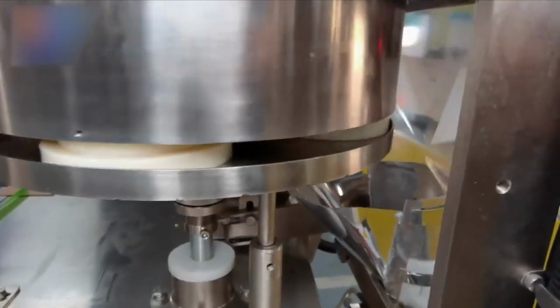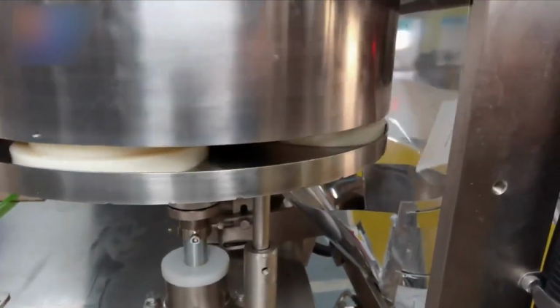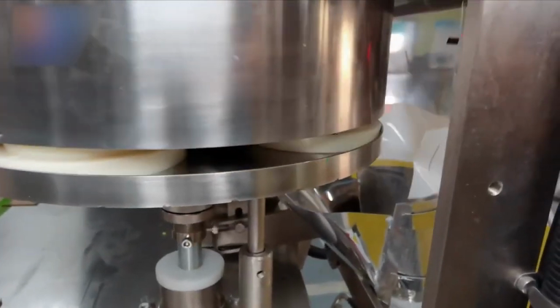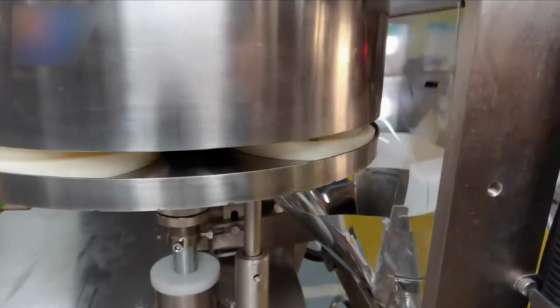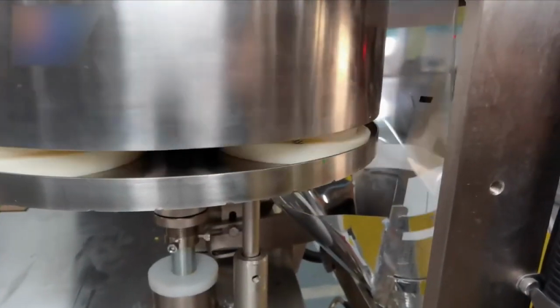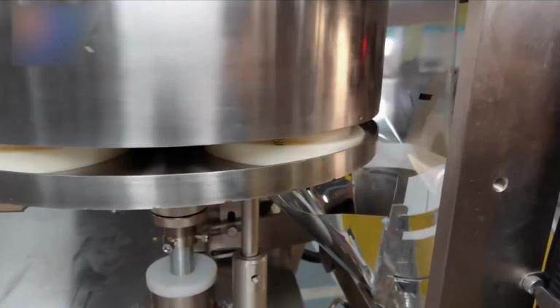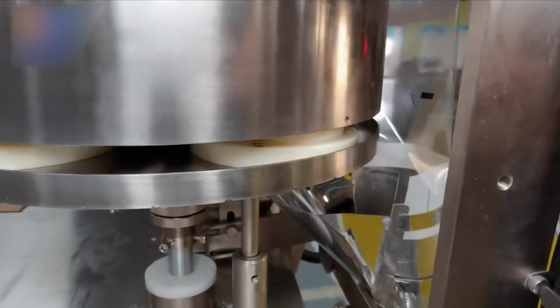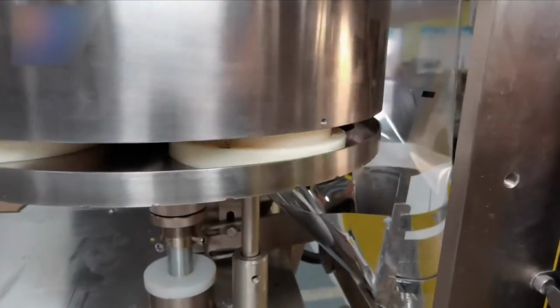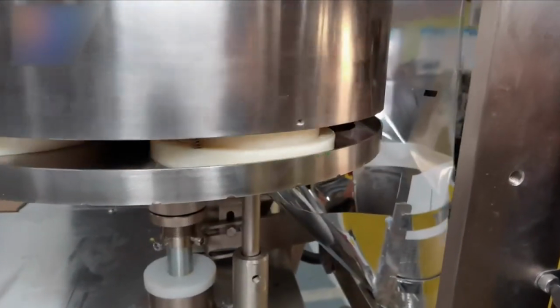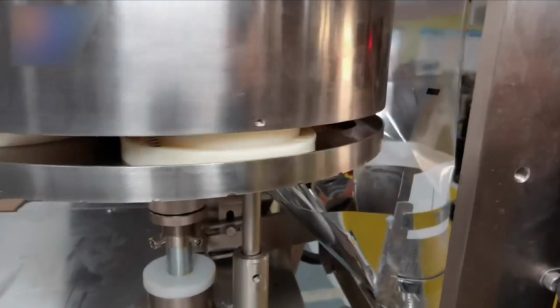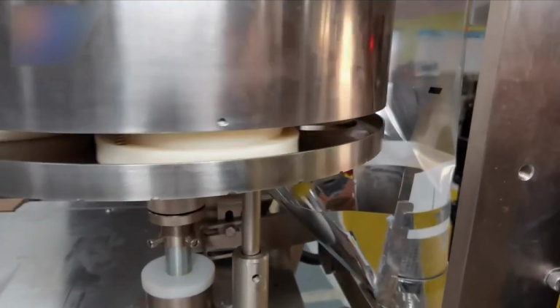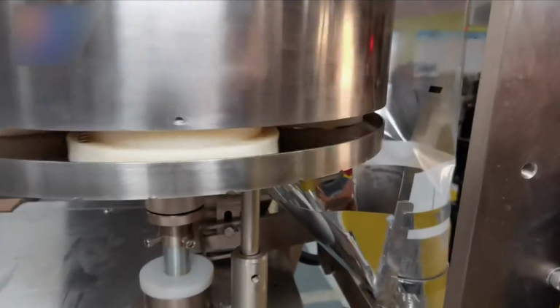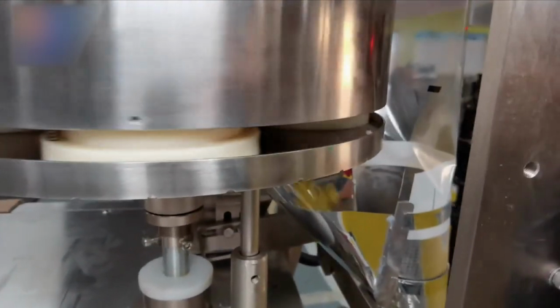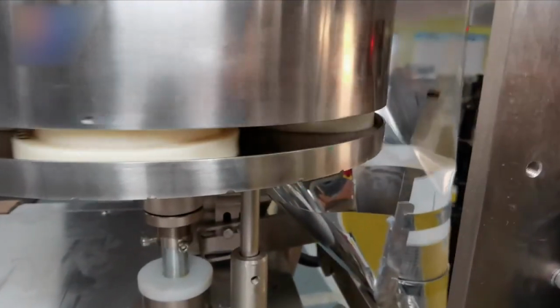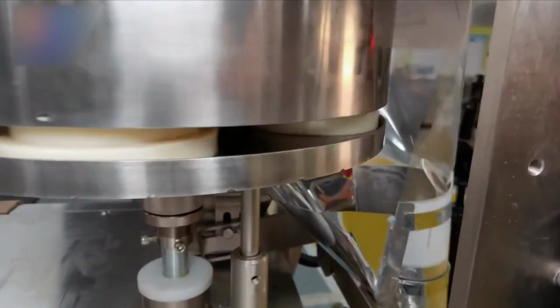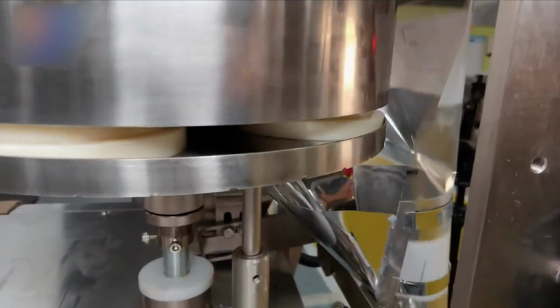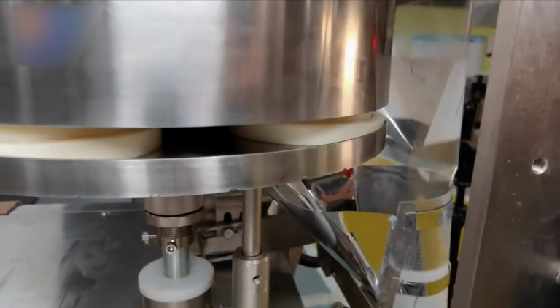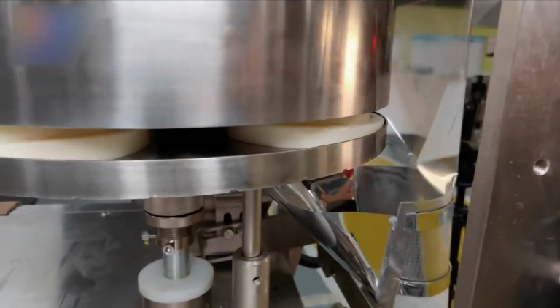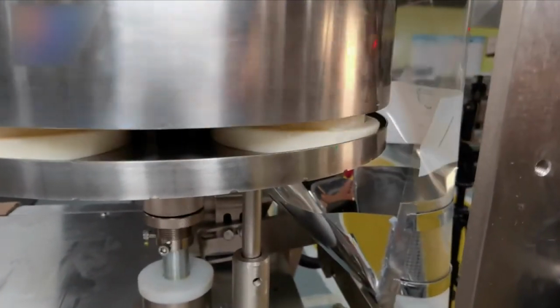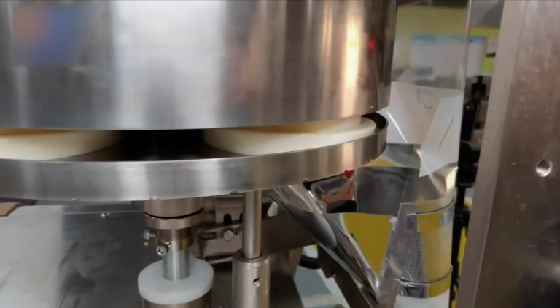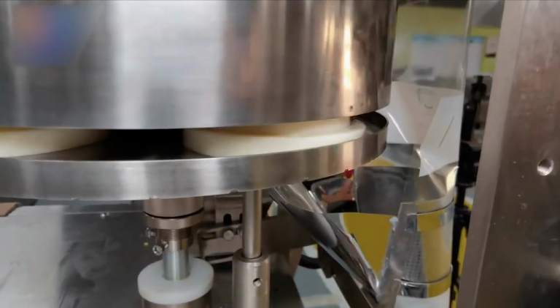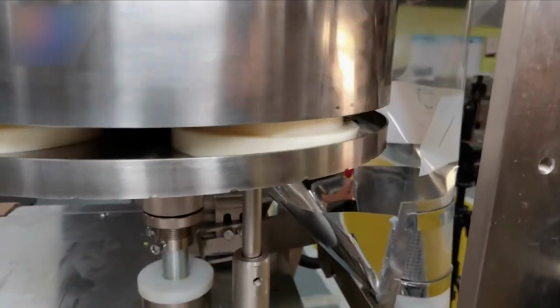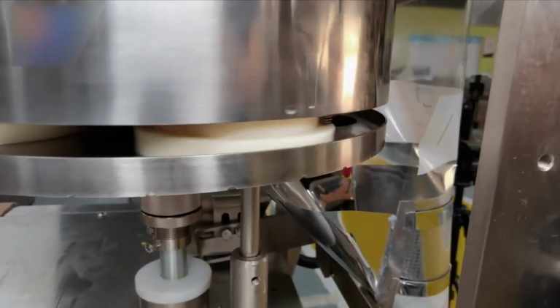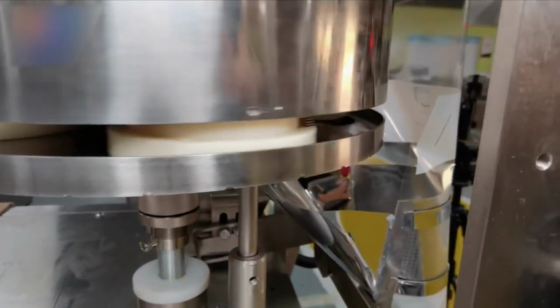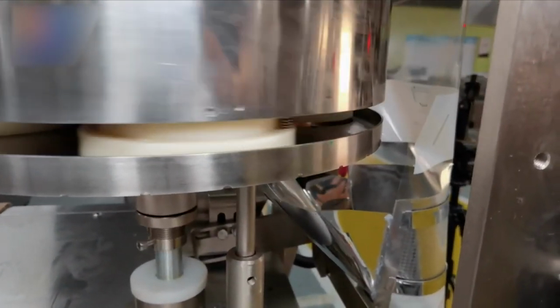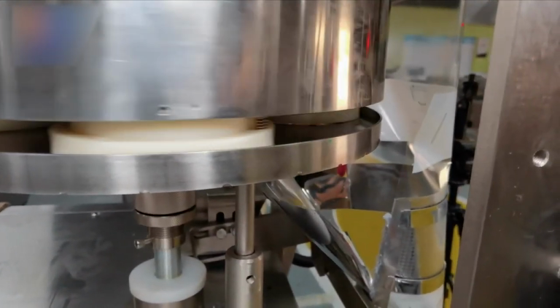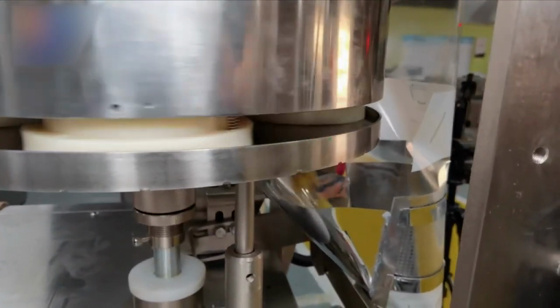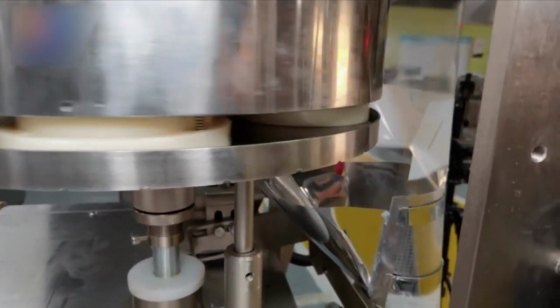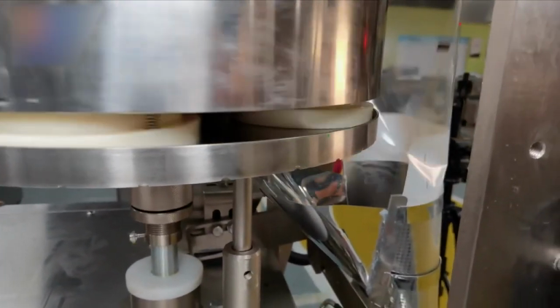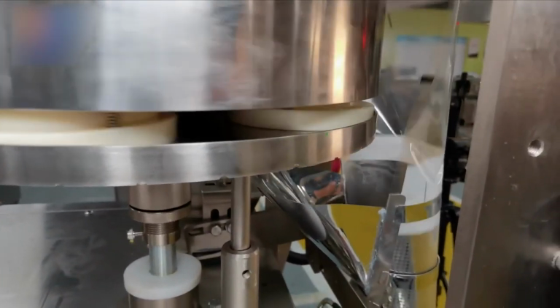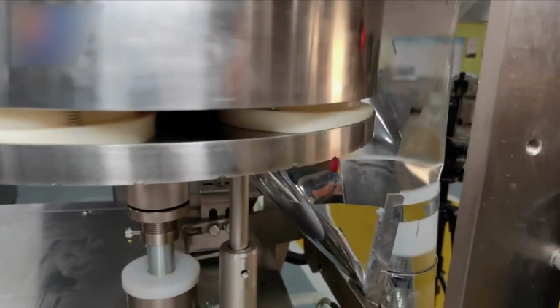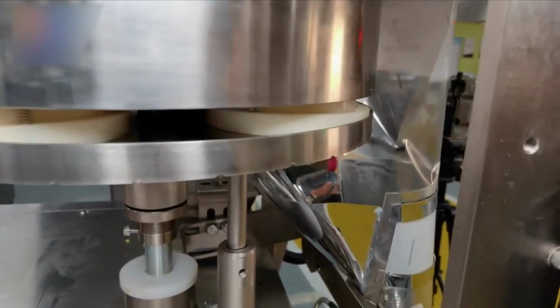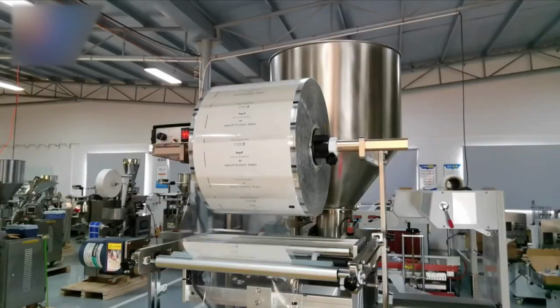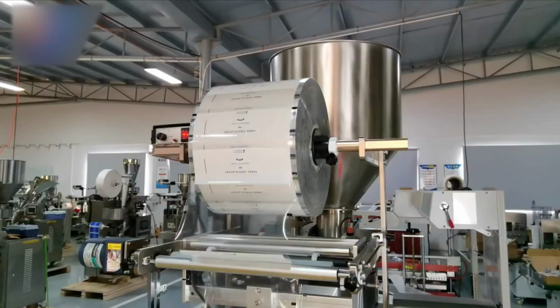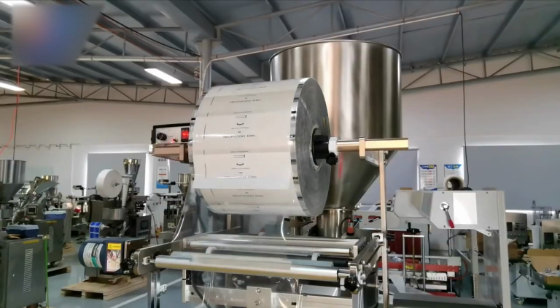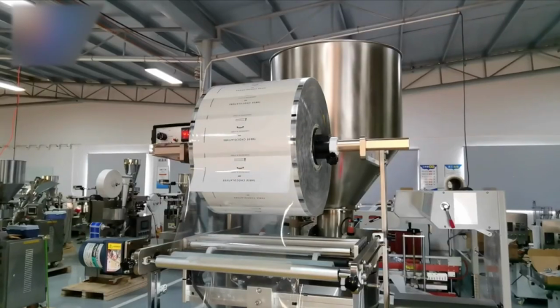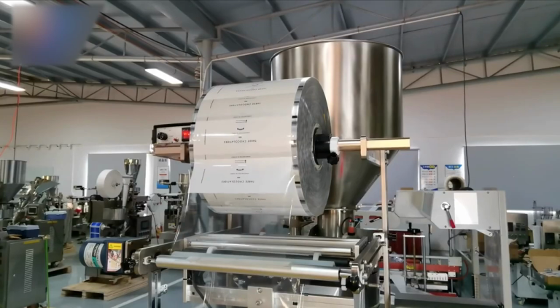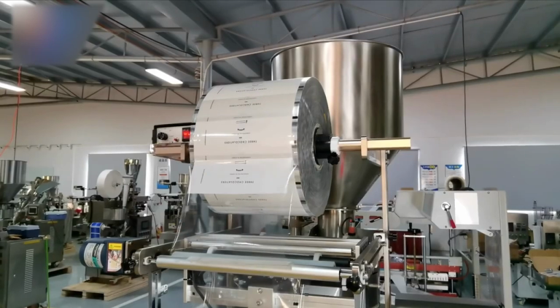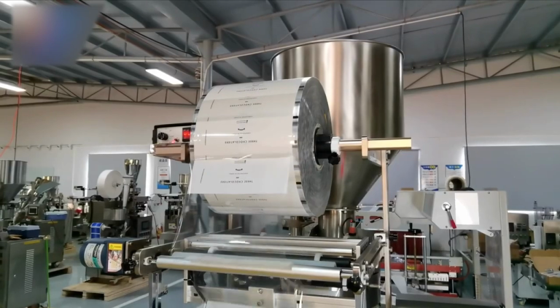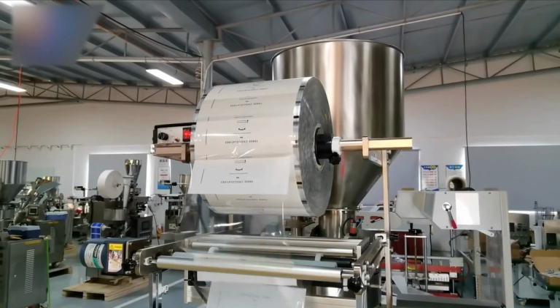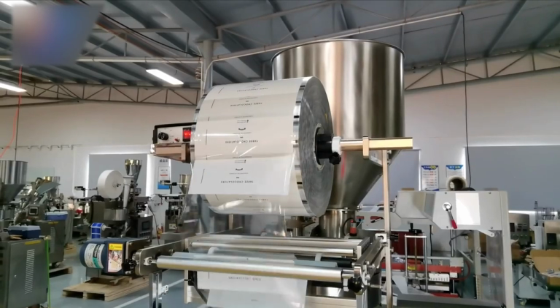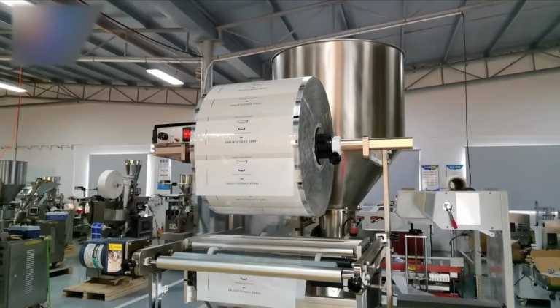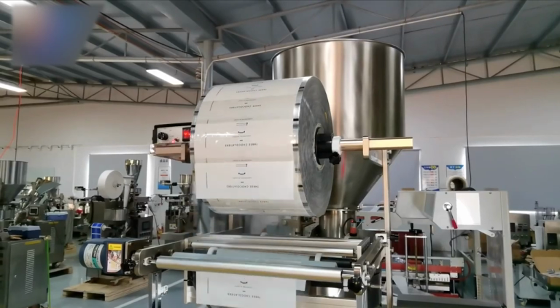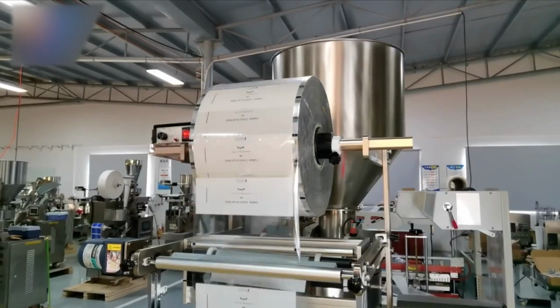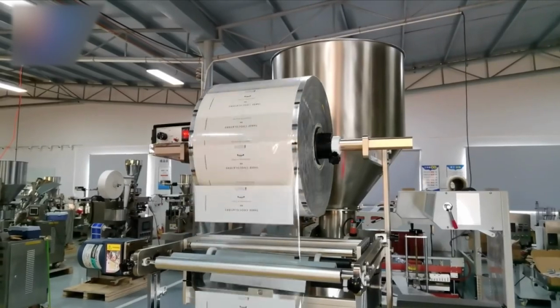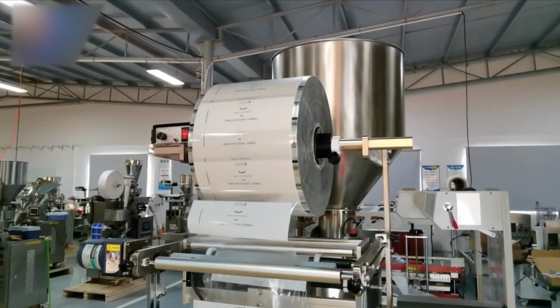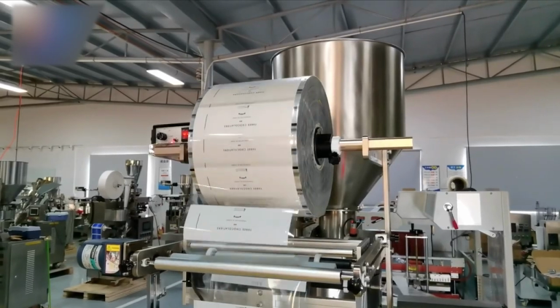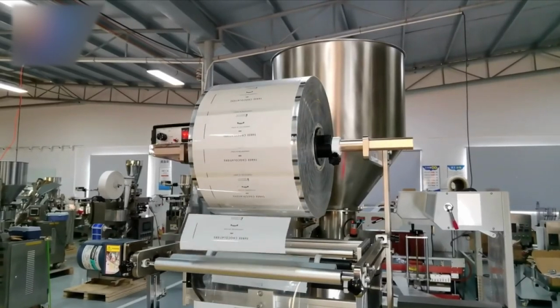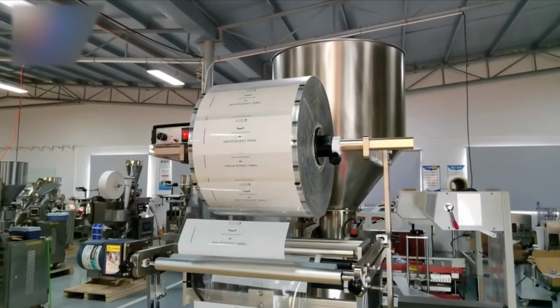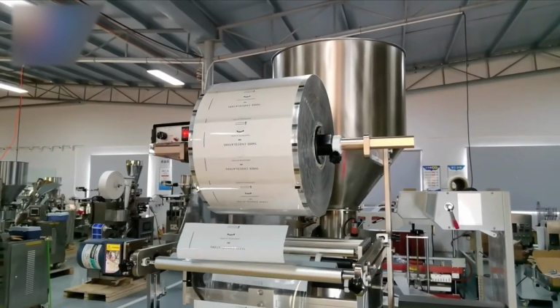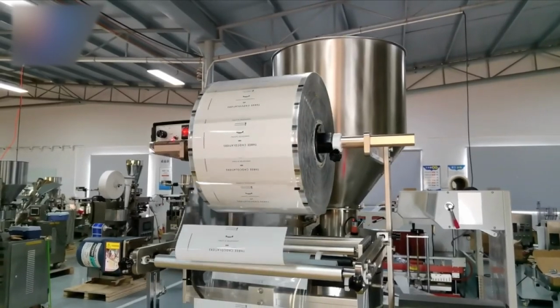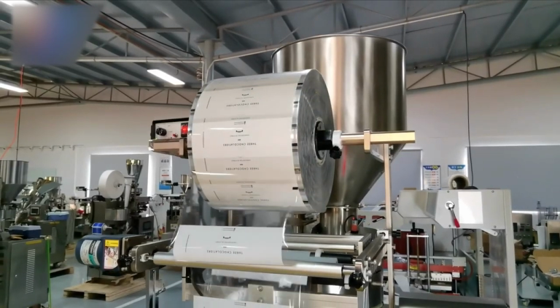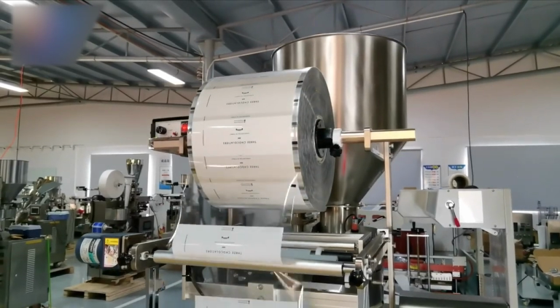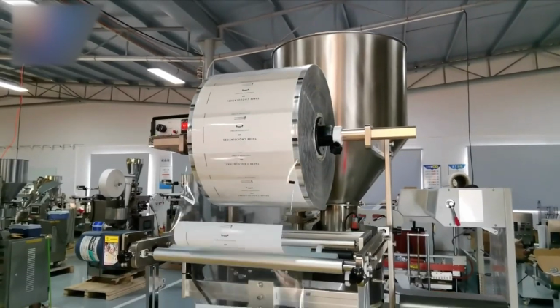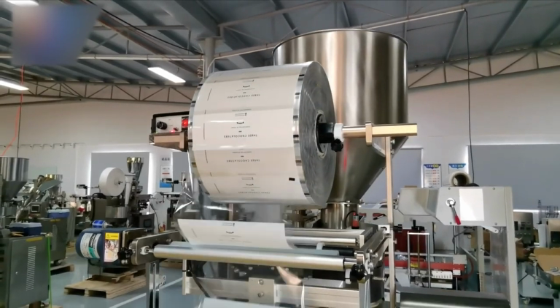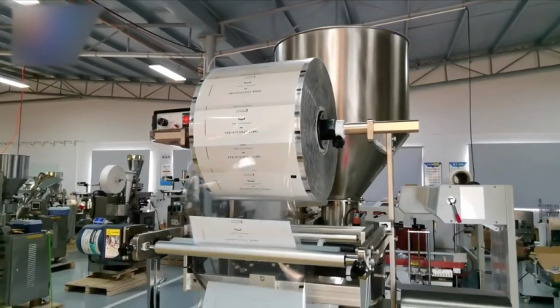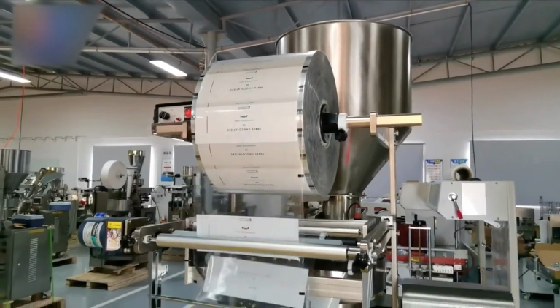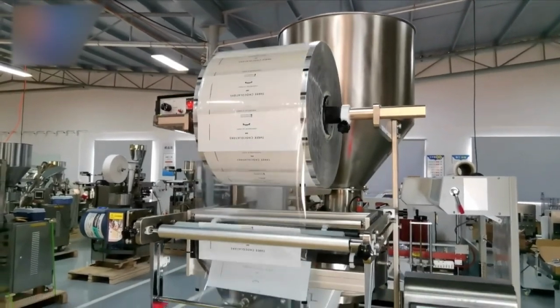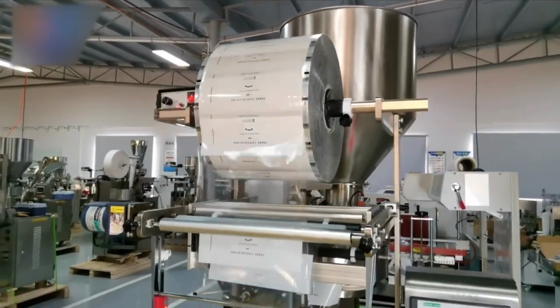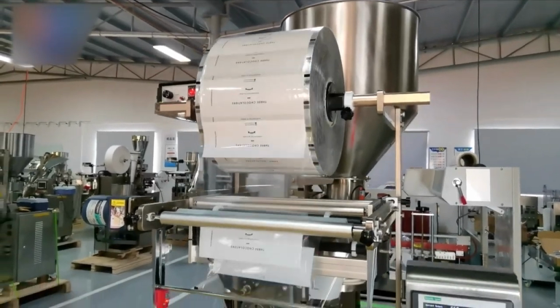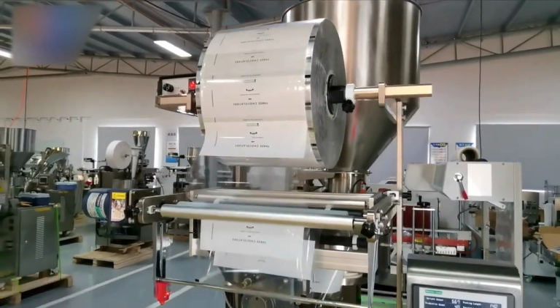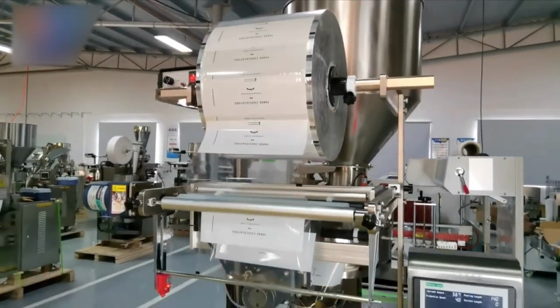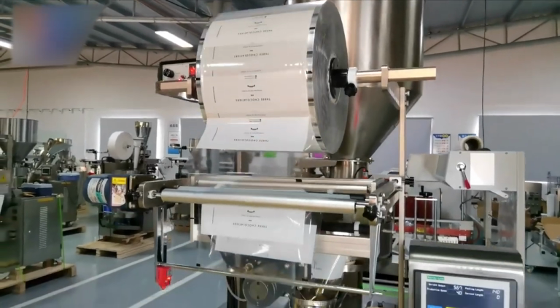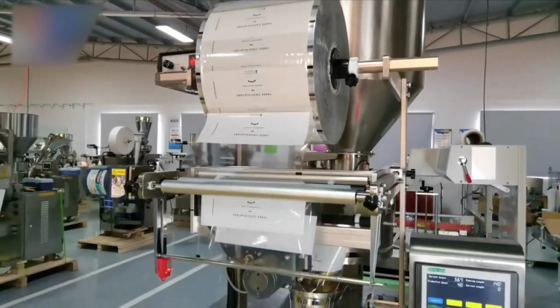This versatile packing machine suitable for many types of seeds really helped us simplify the time-consuming packing work.